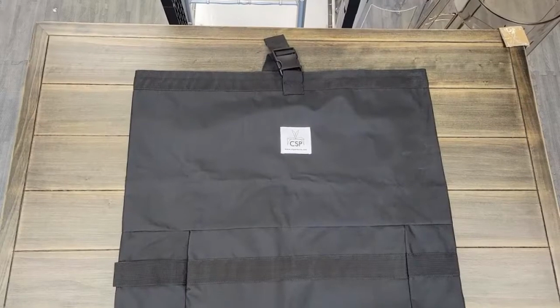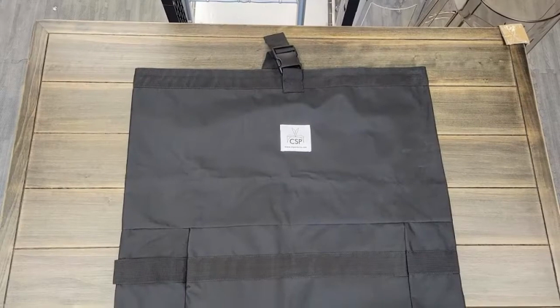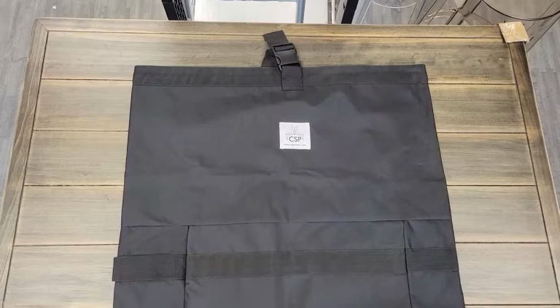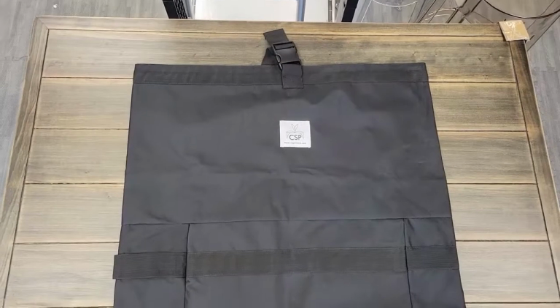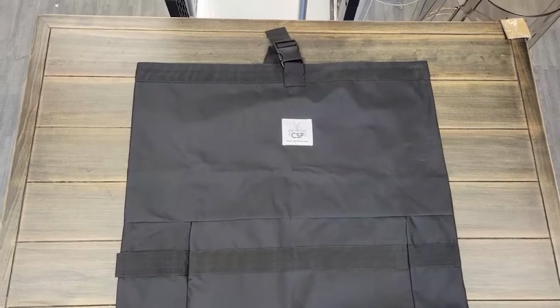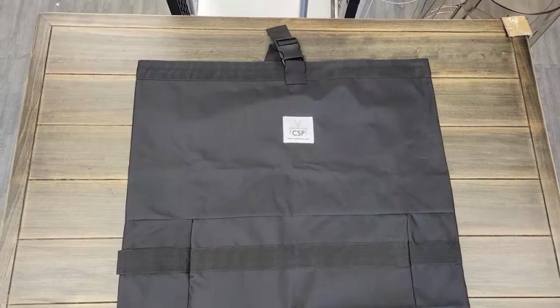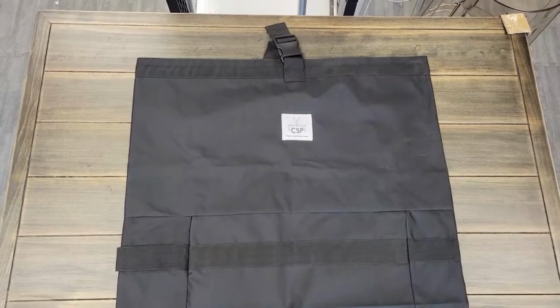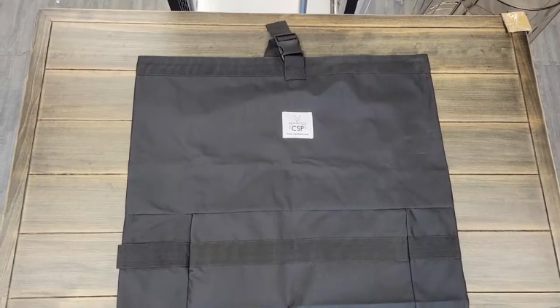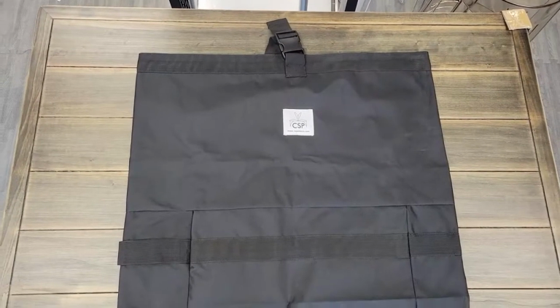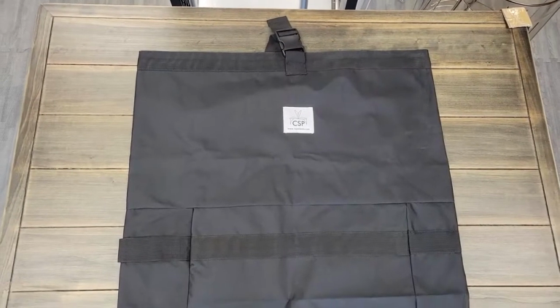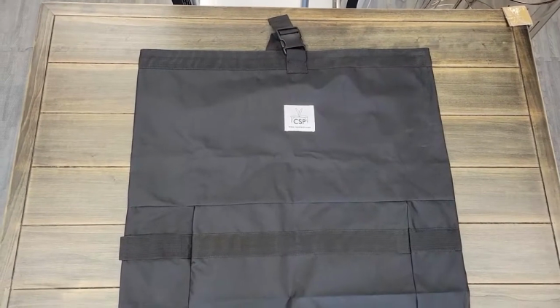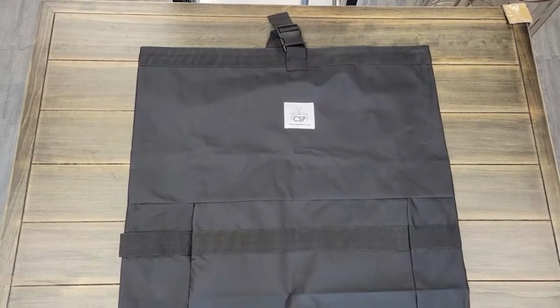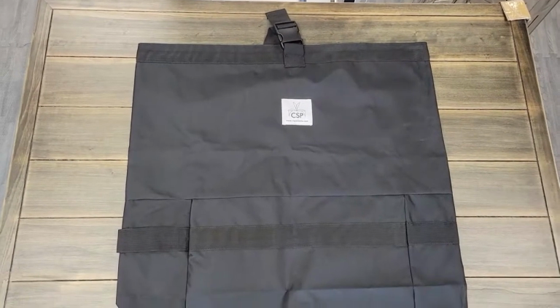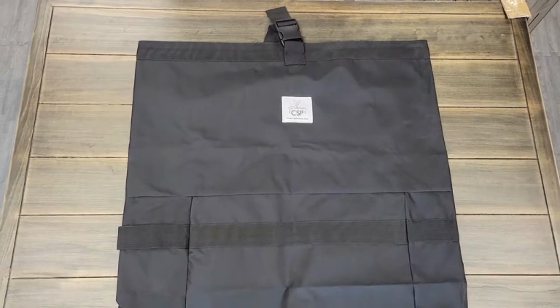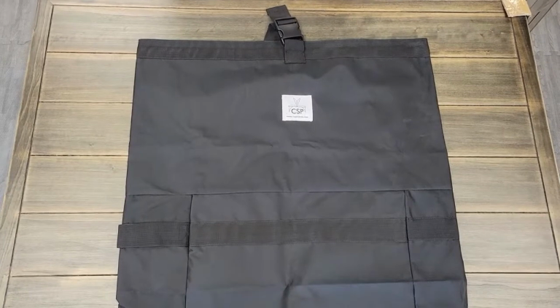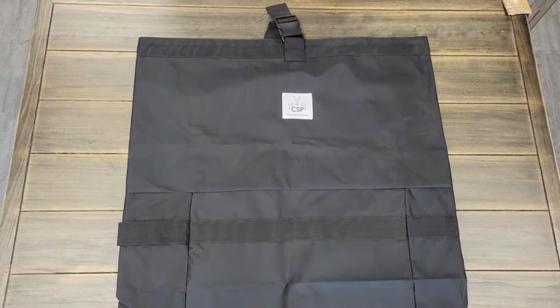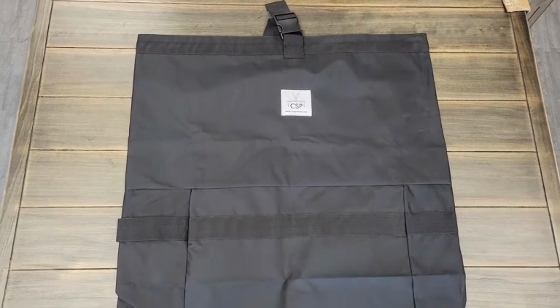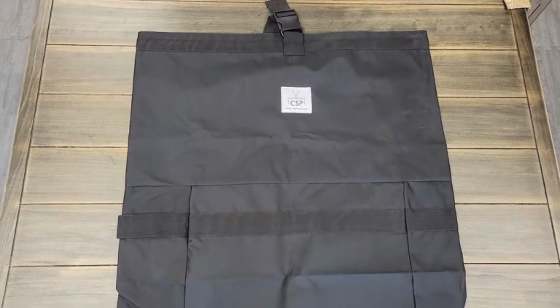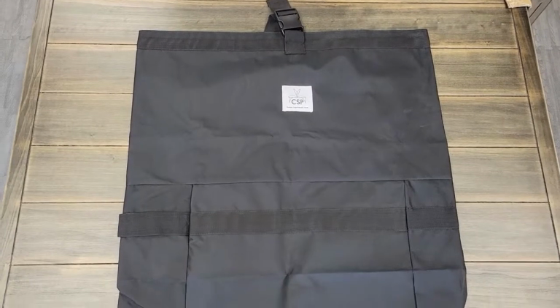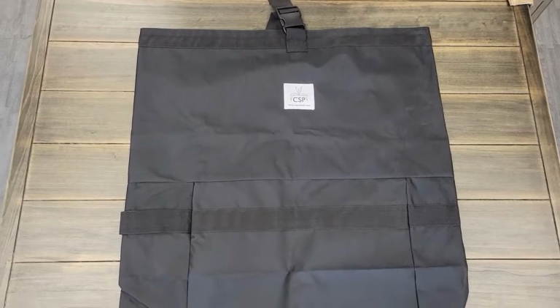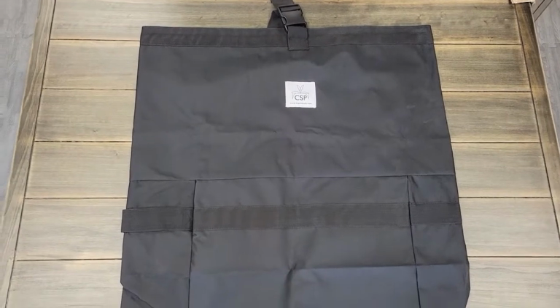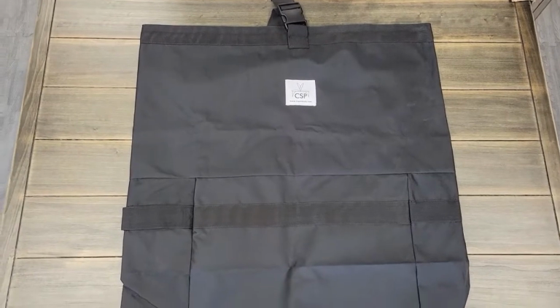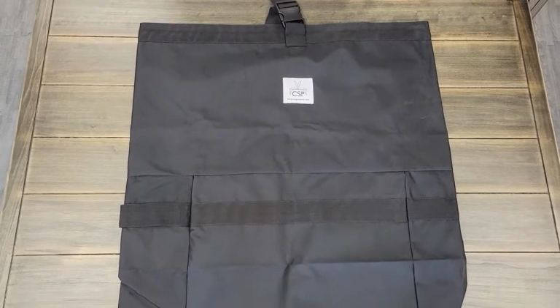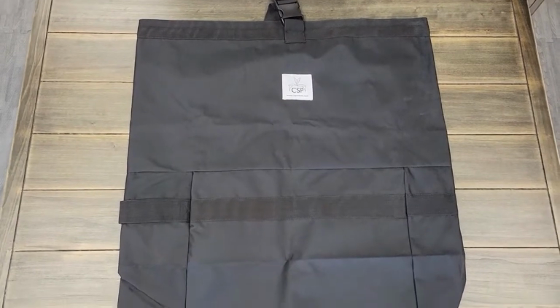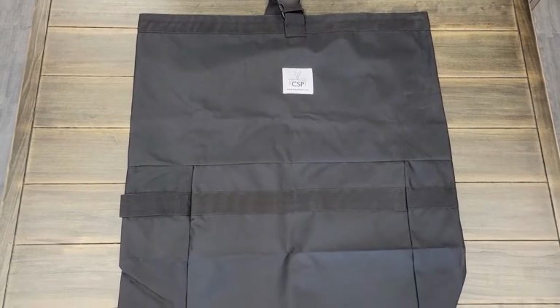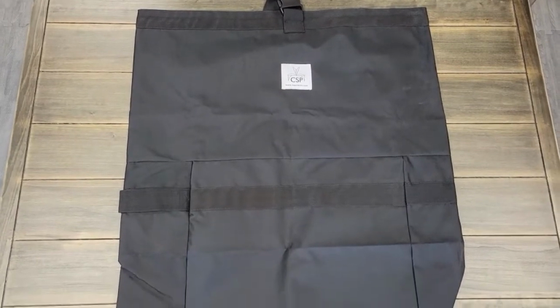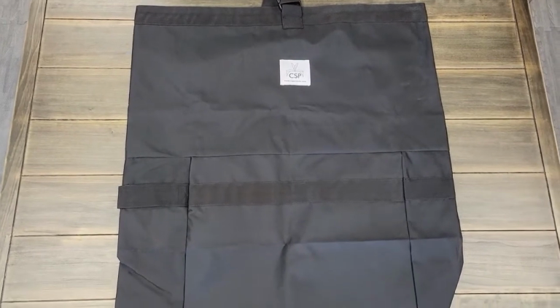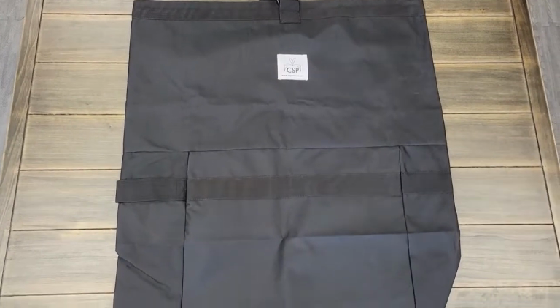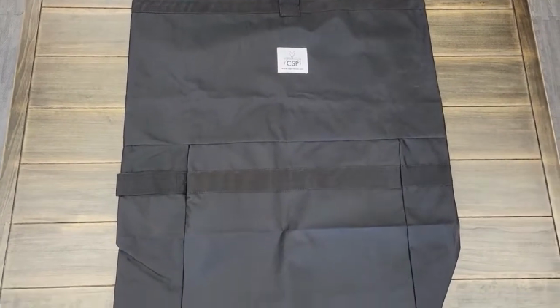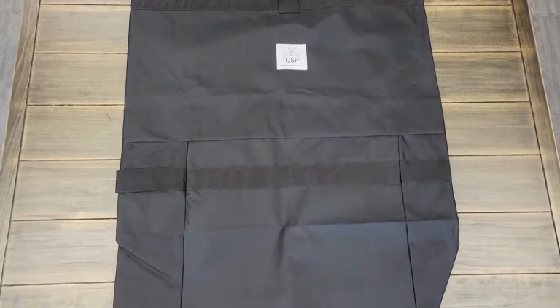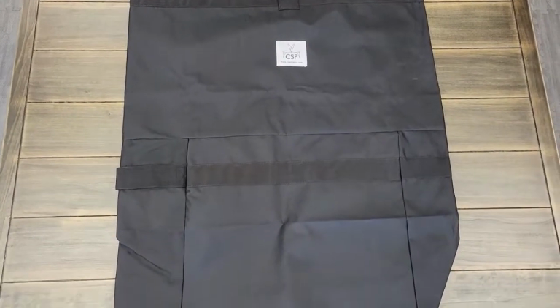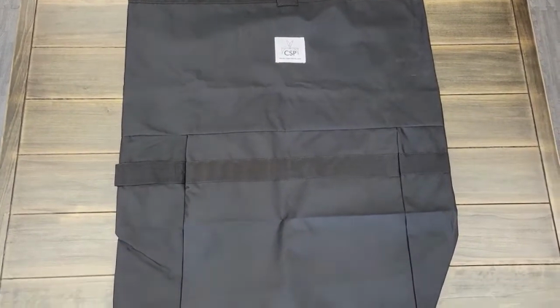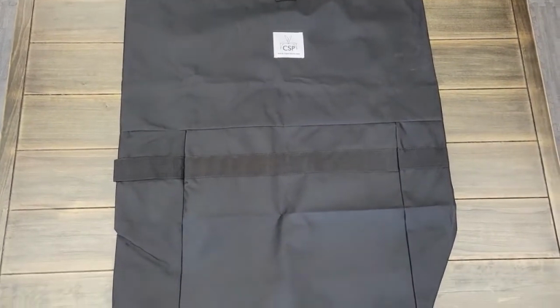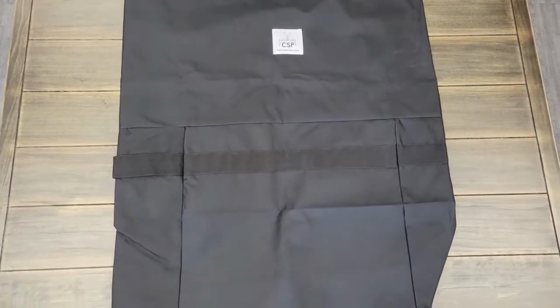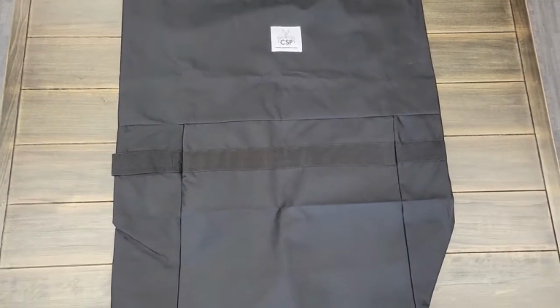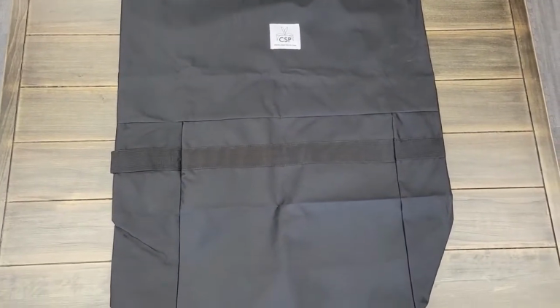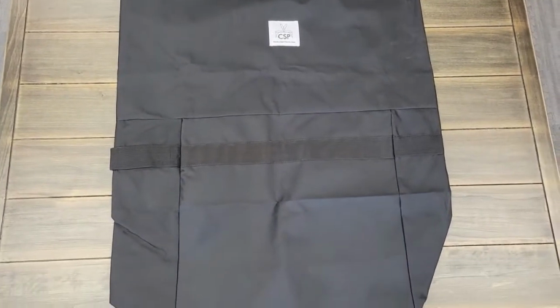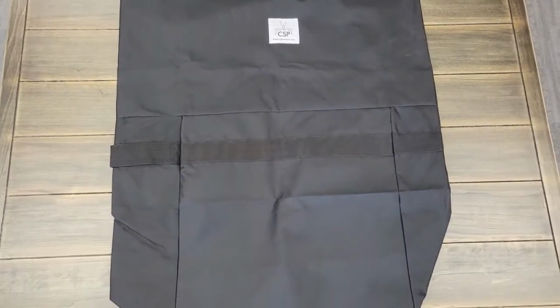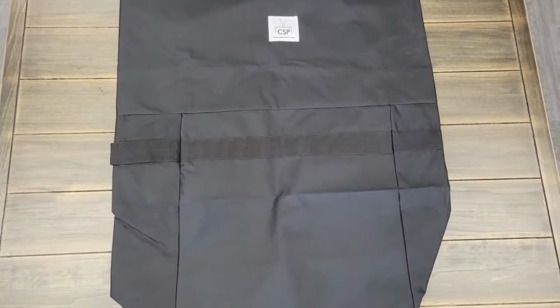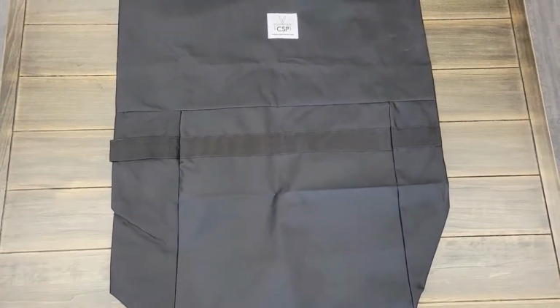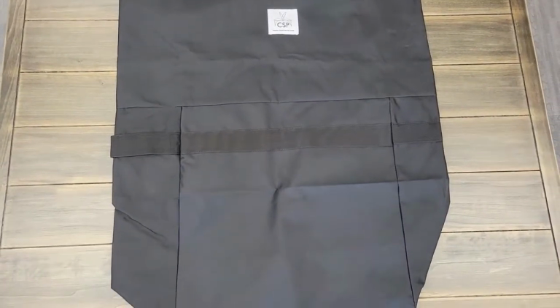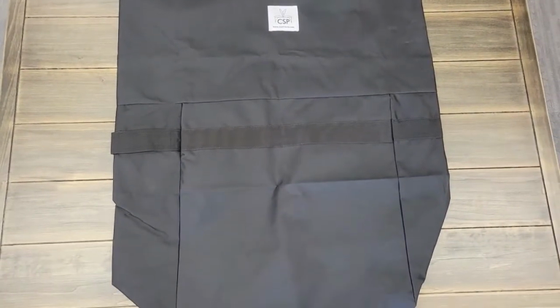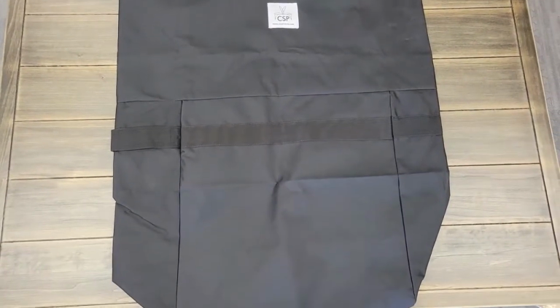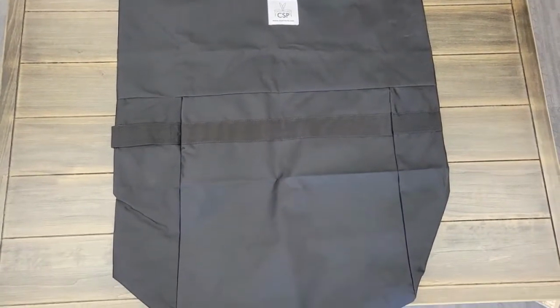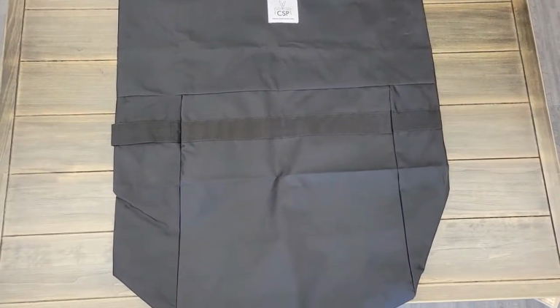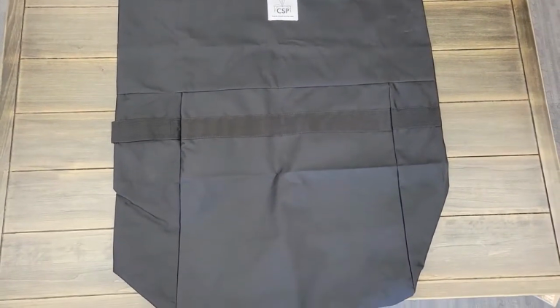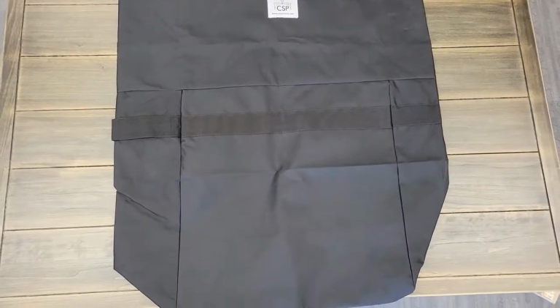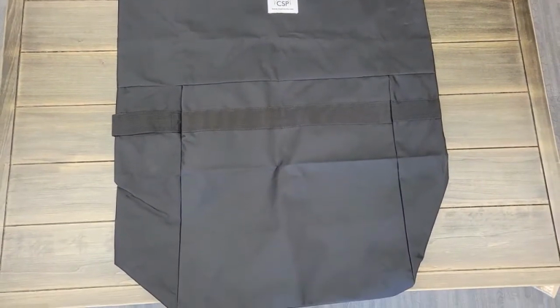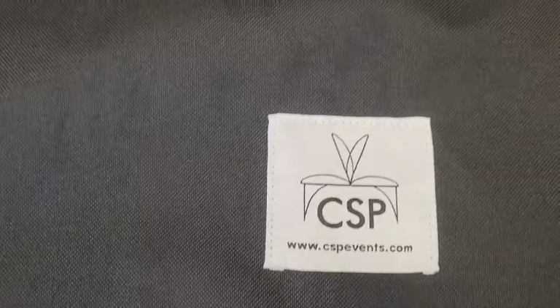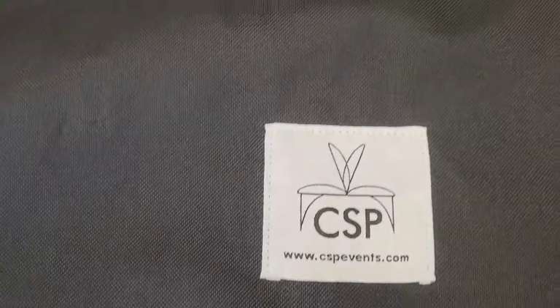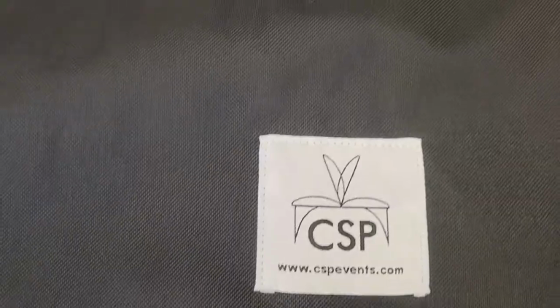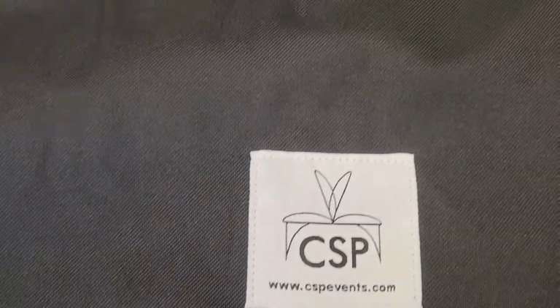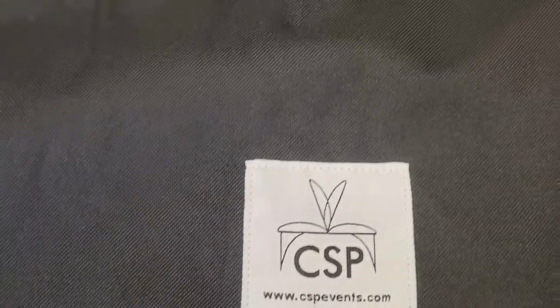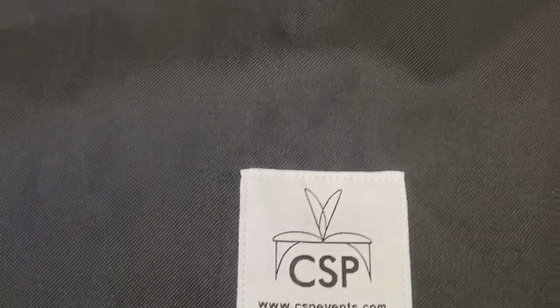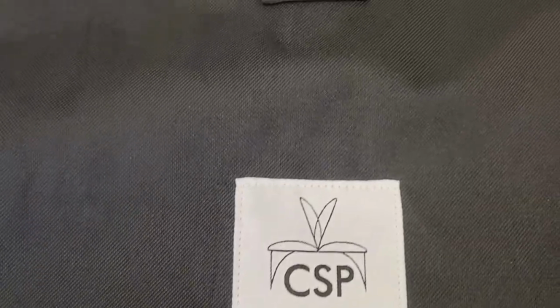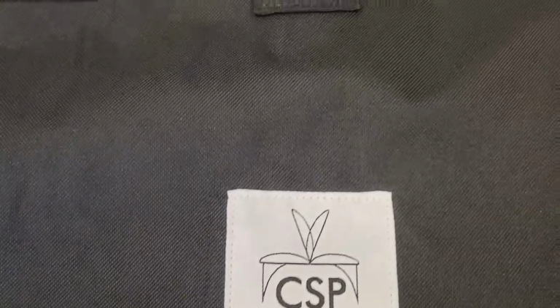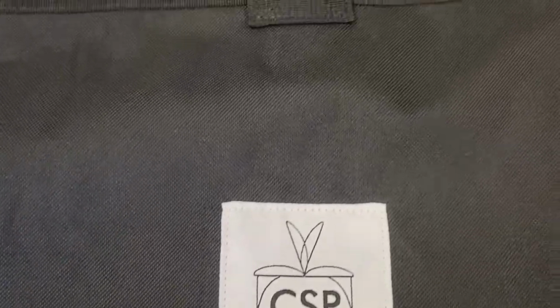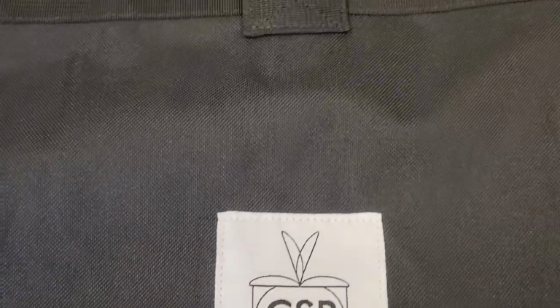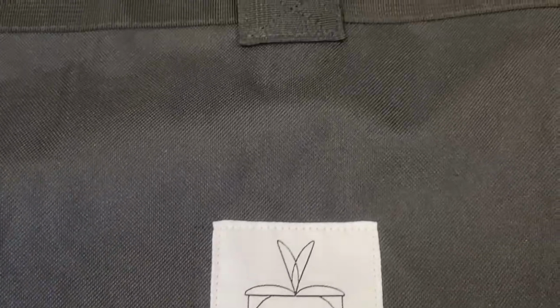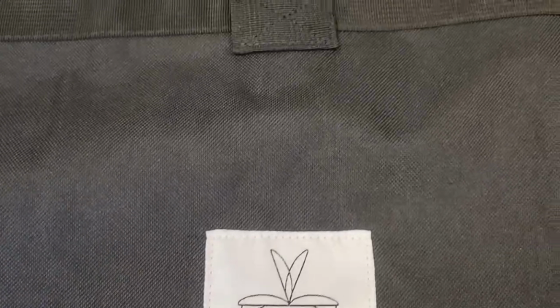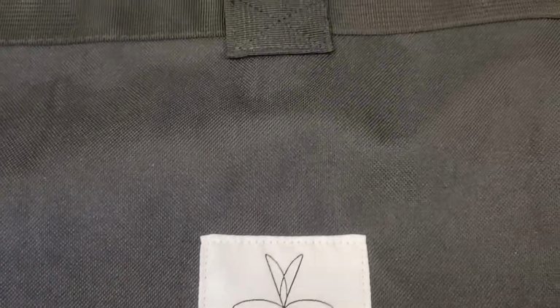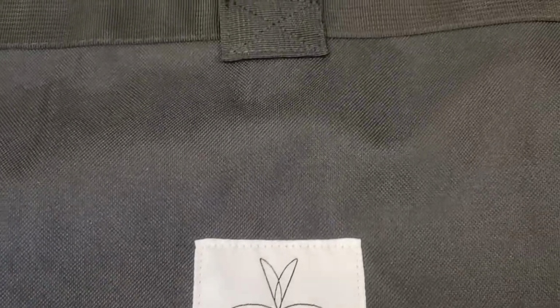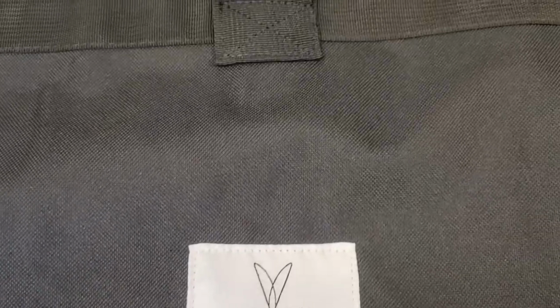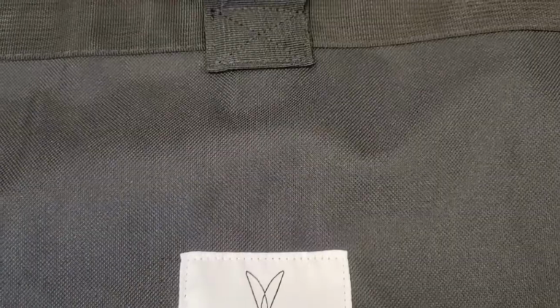Make sure your folding chairs last with our FB100 folding chair bag. It can easily fit and store four folding chairs at once.